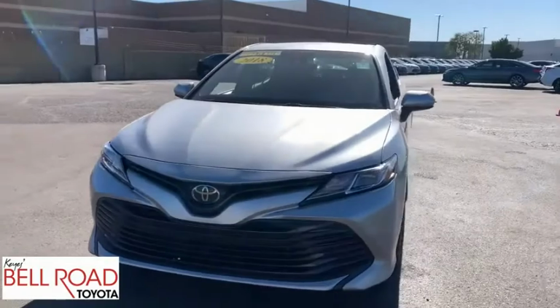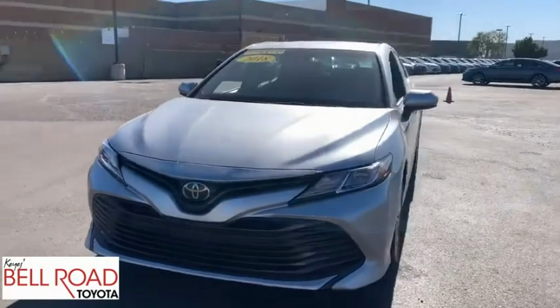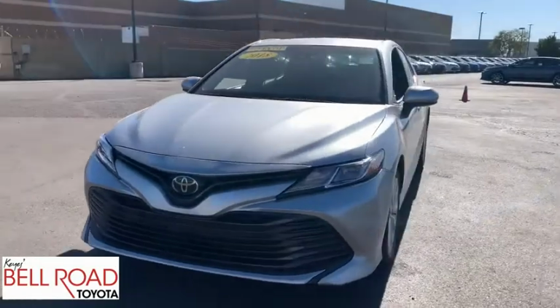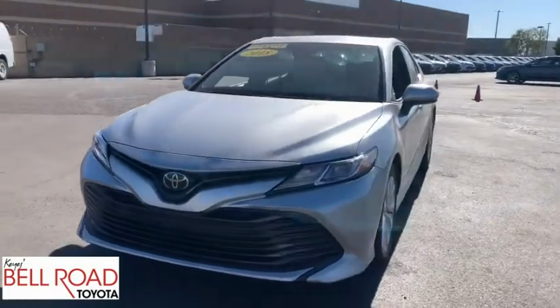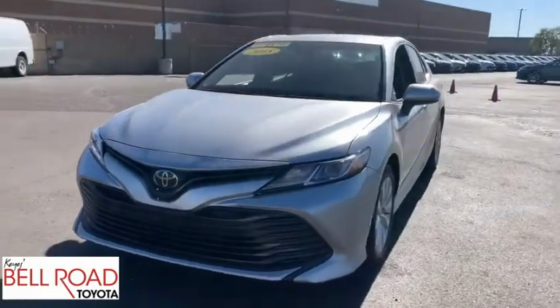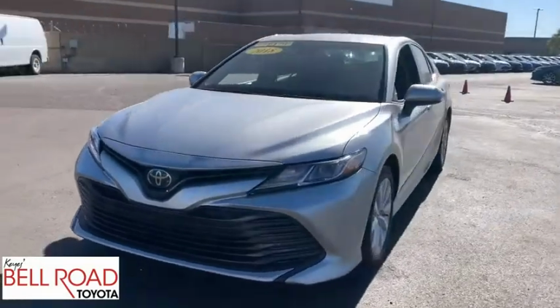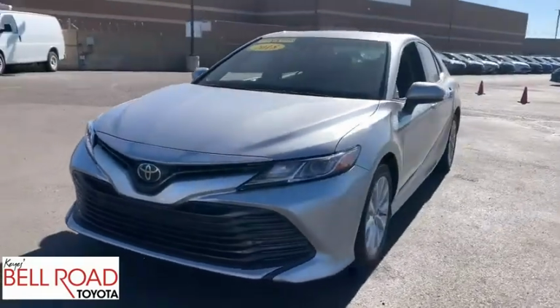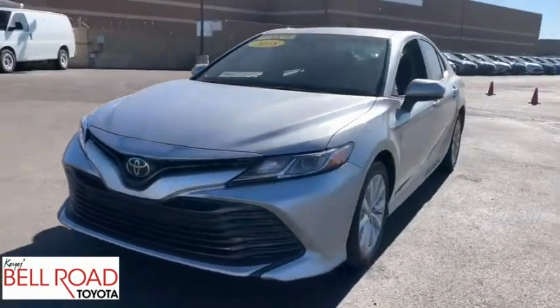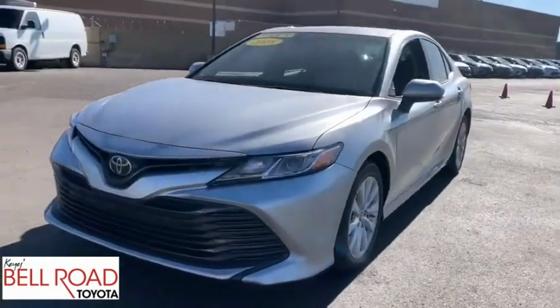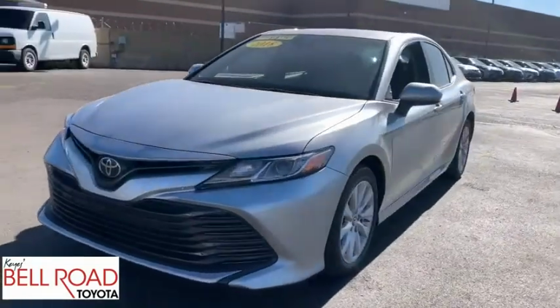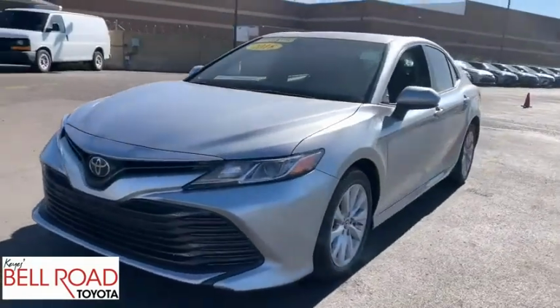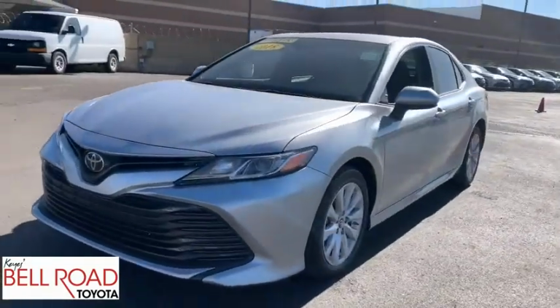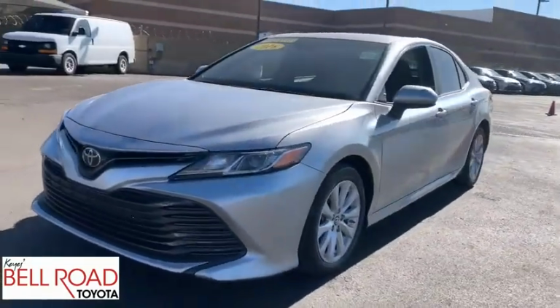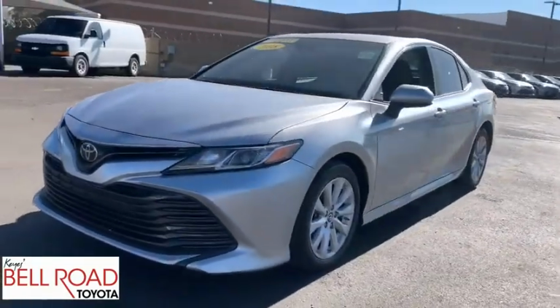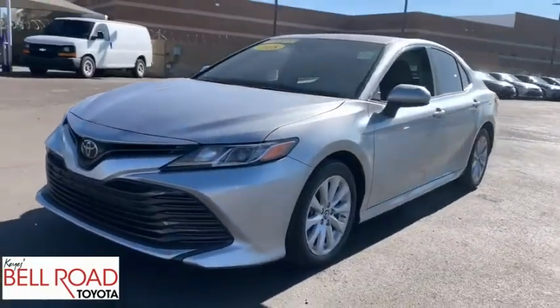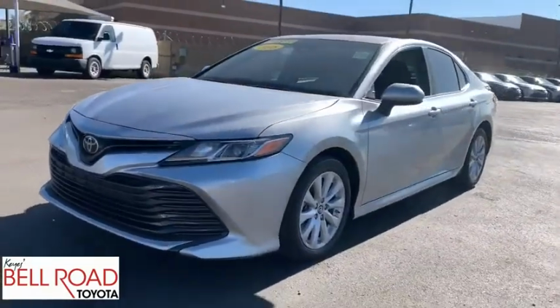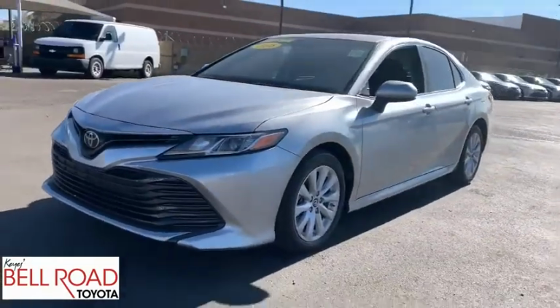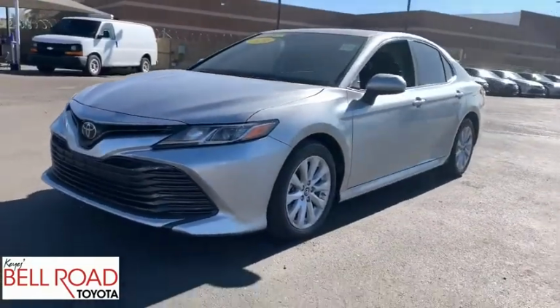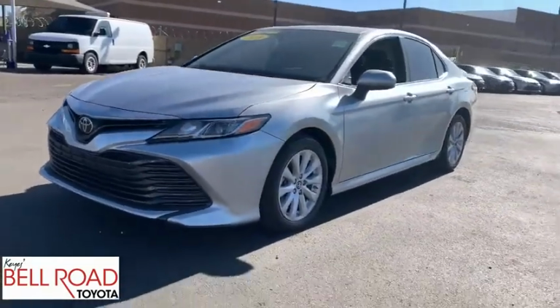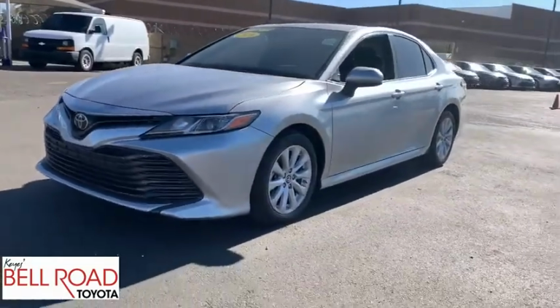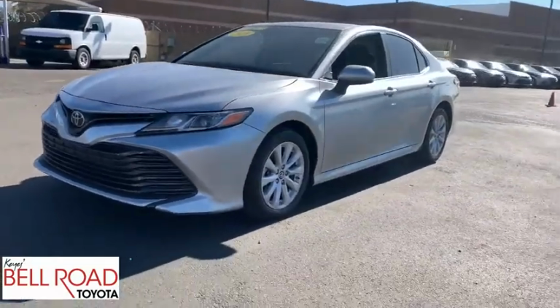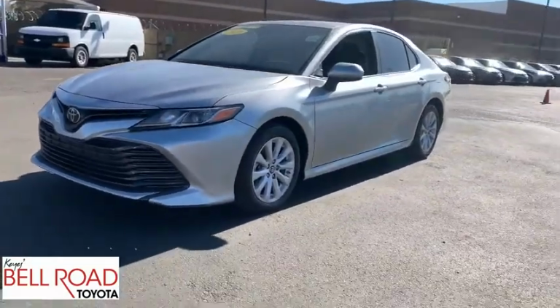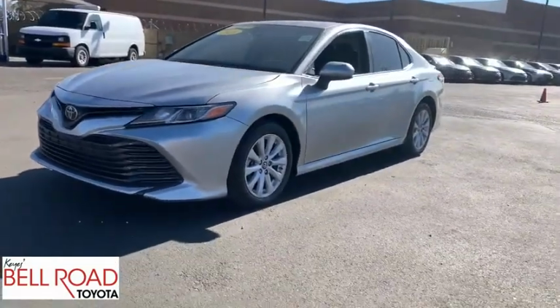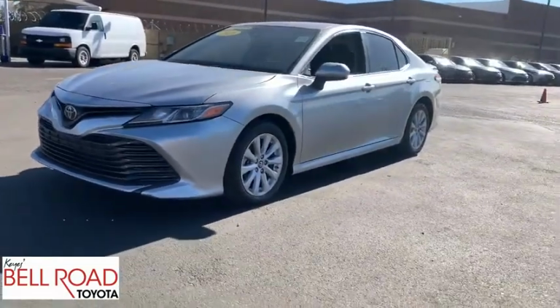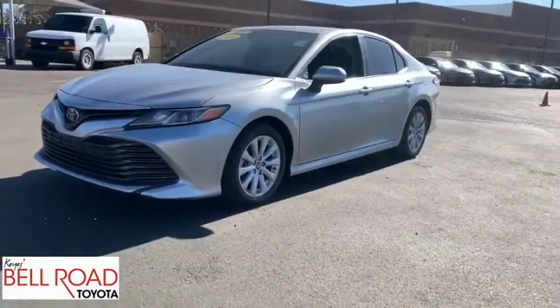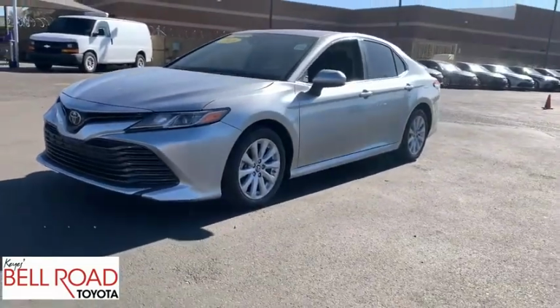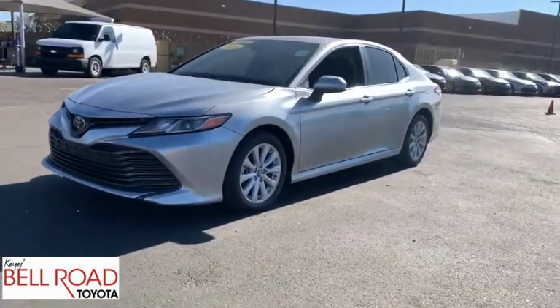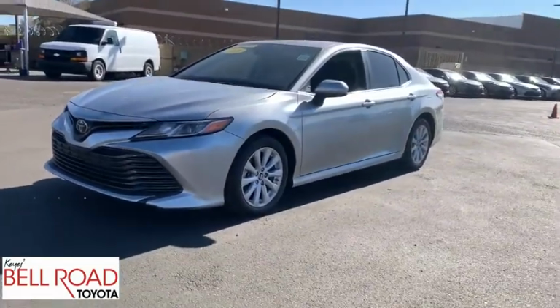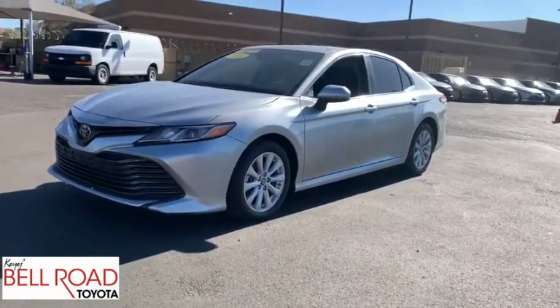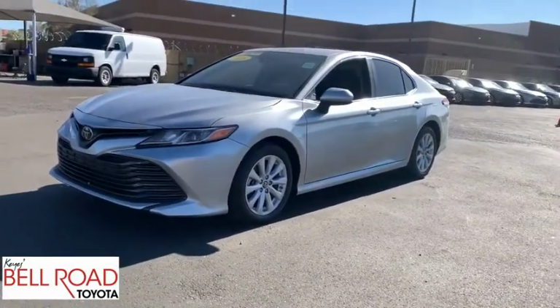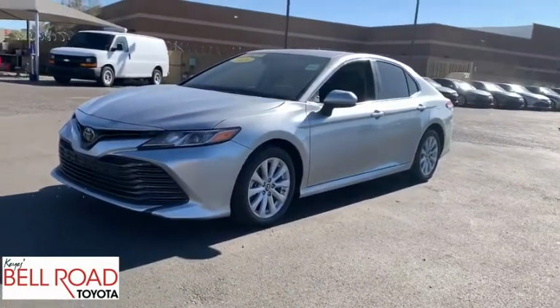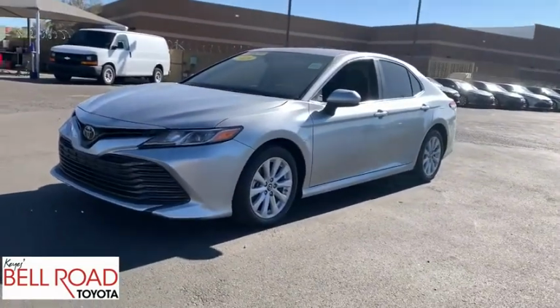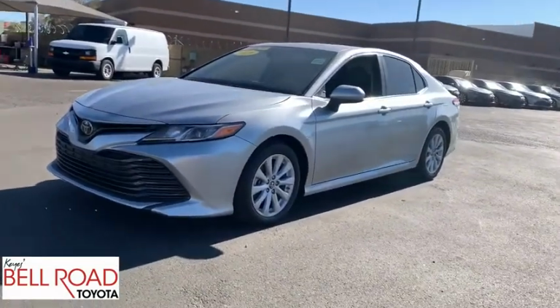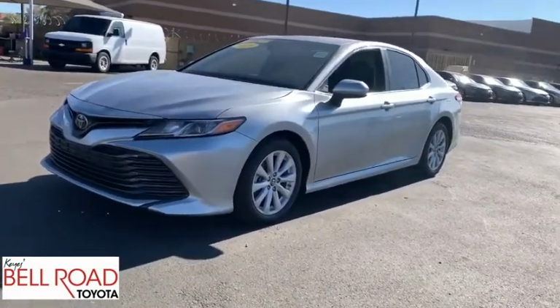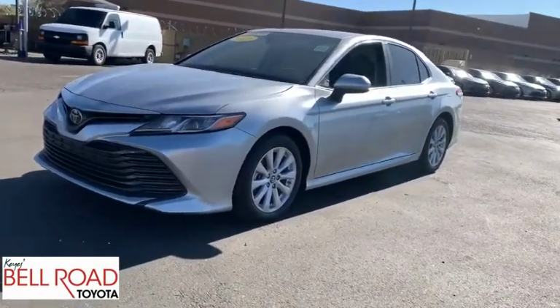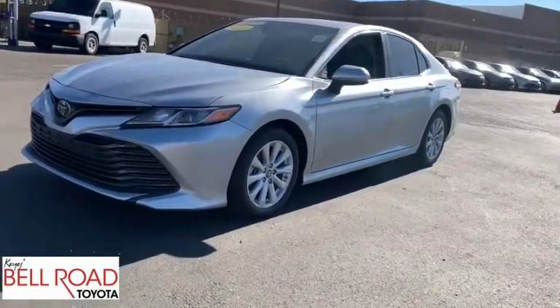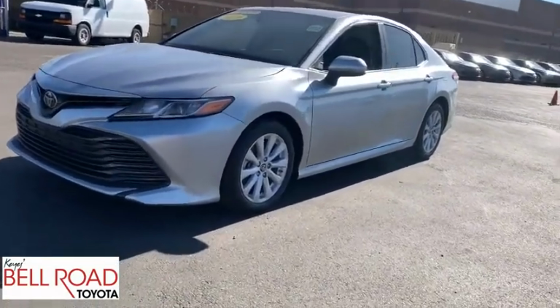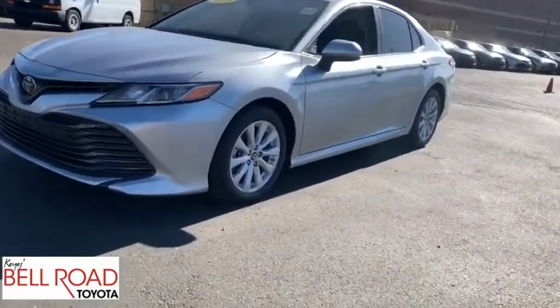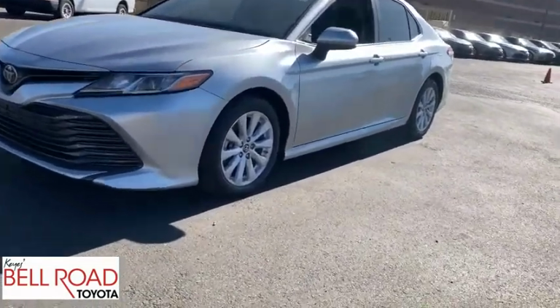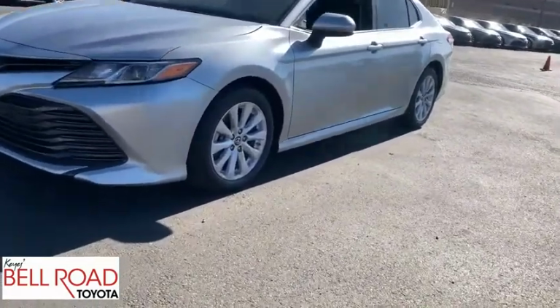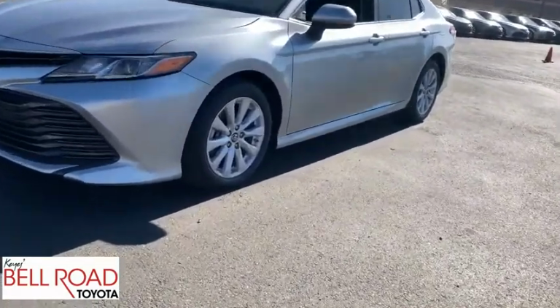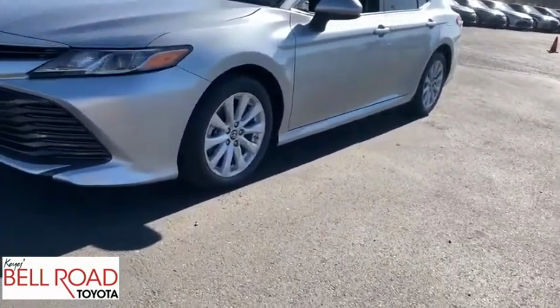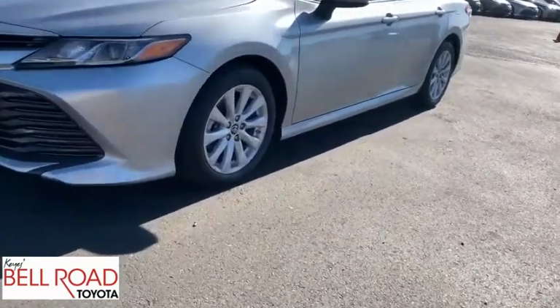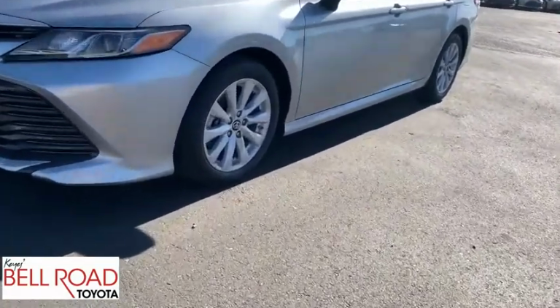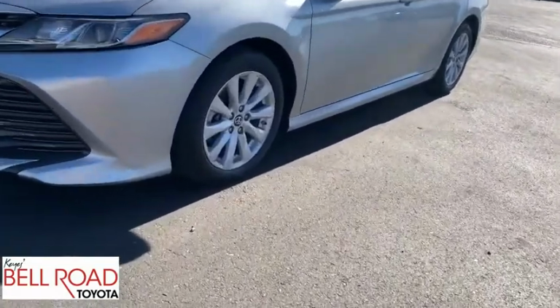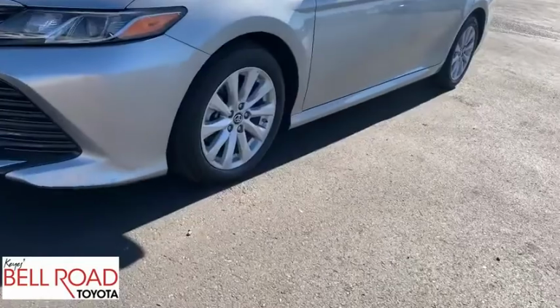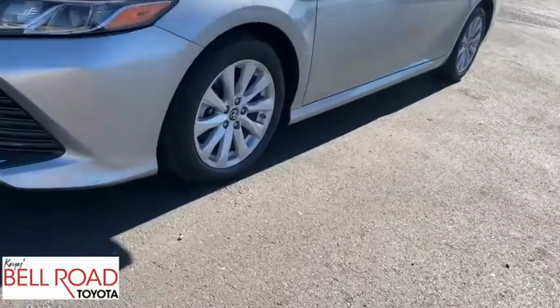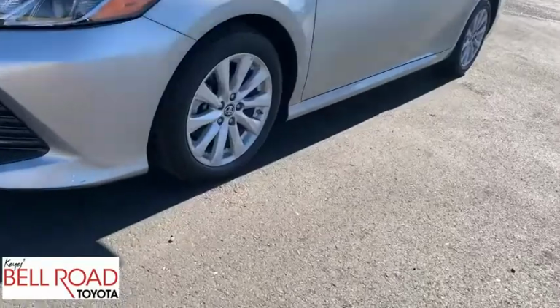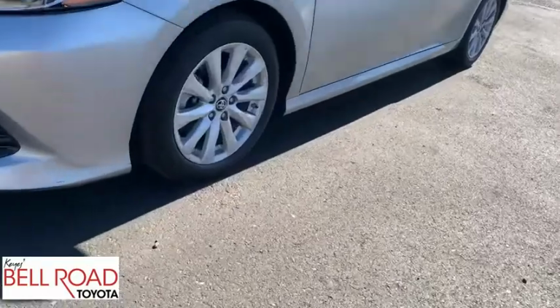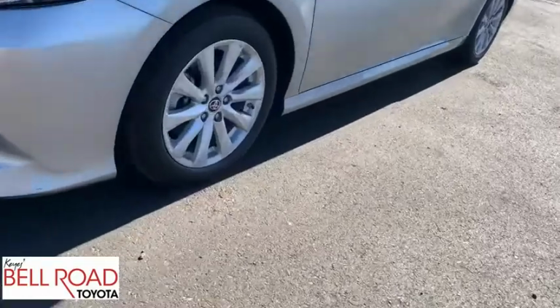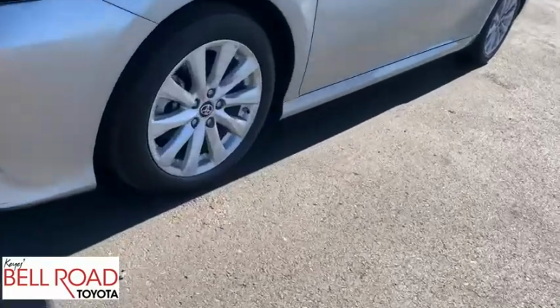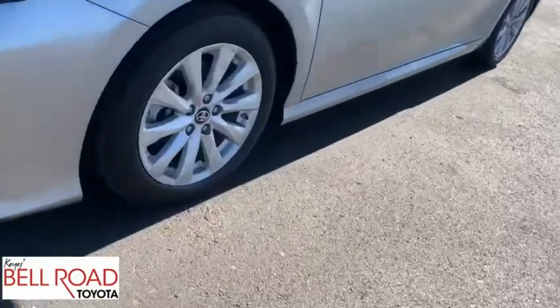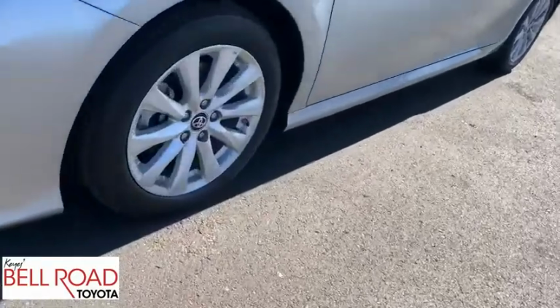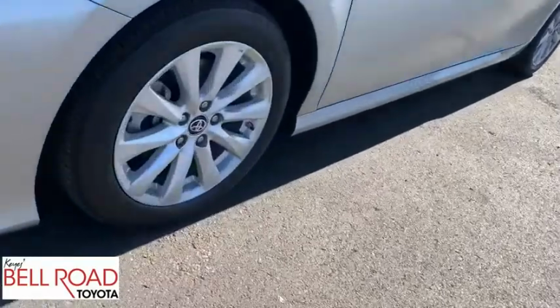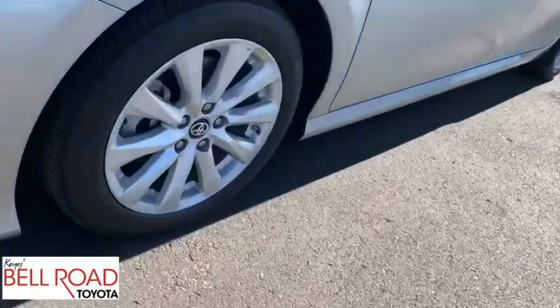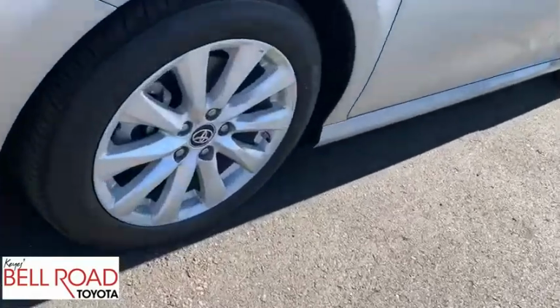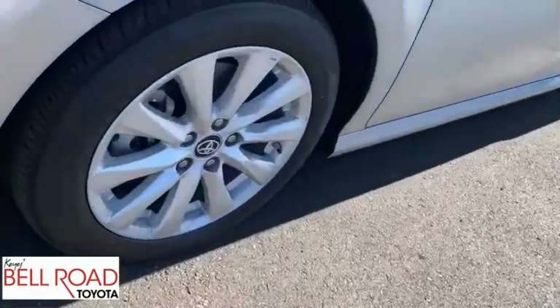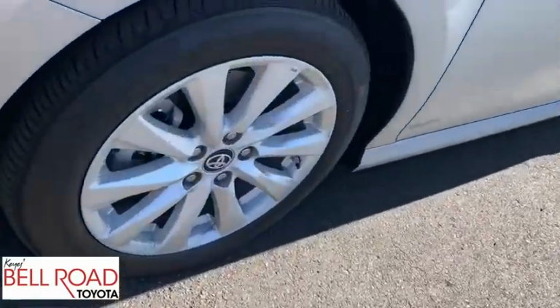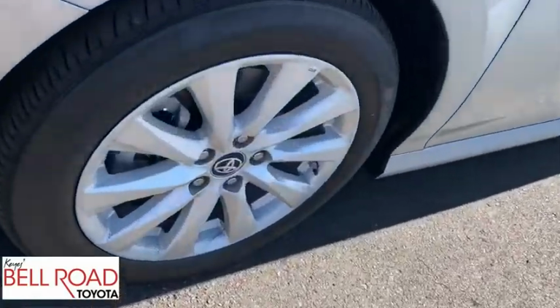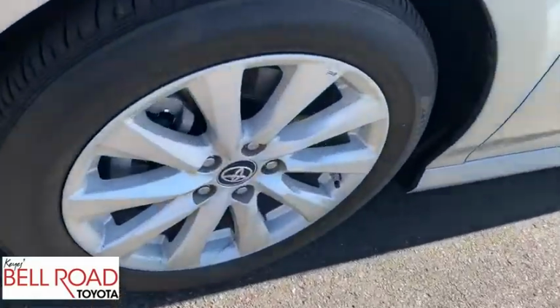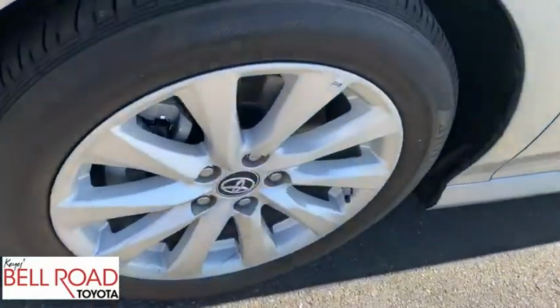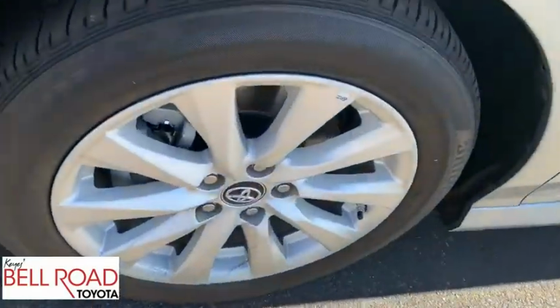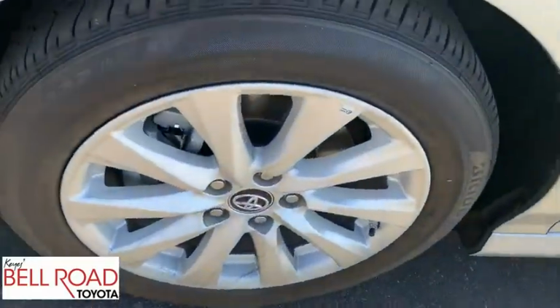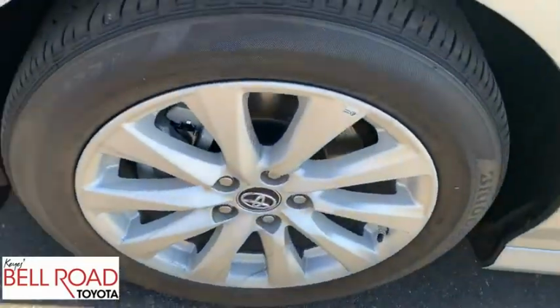Rear defrost, MP3 player, bucket seats. If you like it online, you'll love it in your driveway. Take it for a spin today.